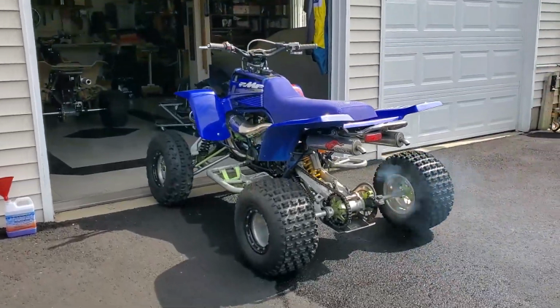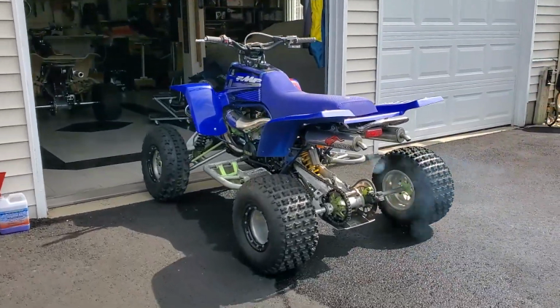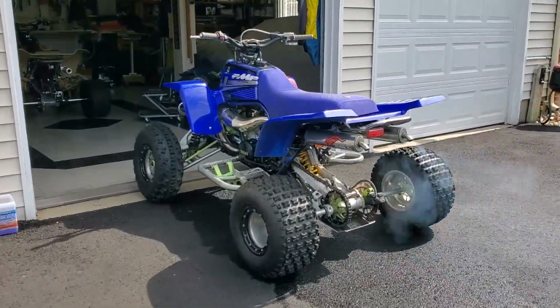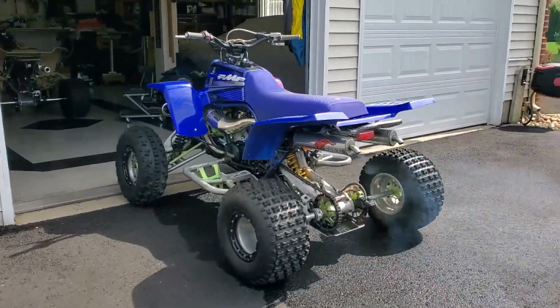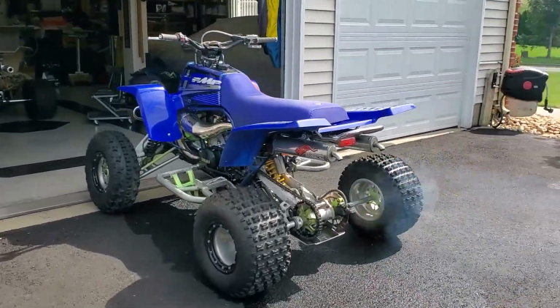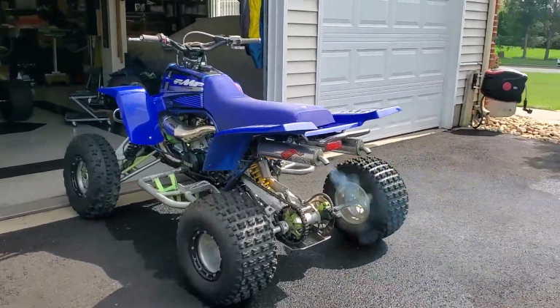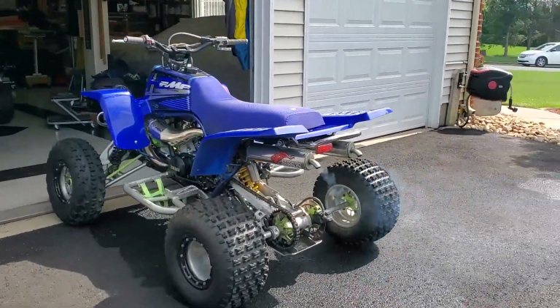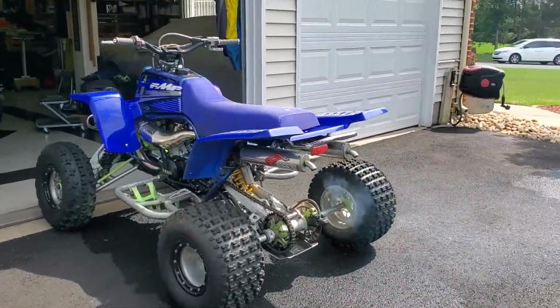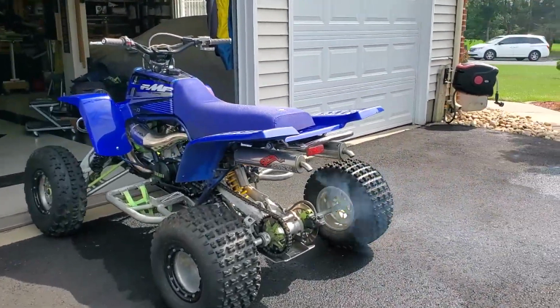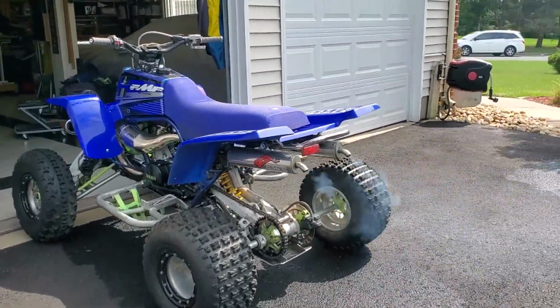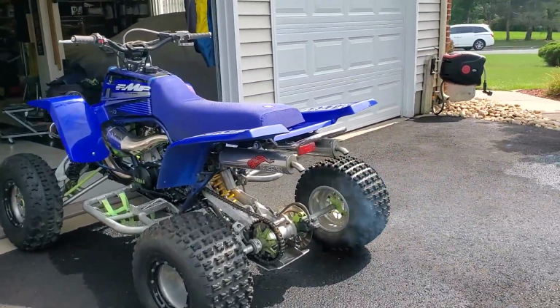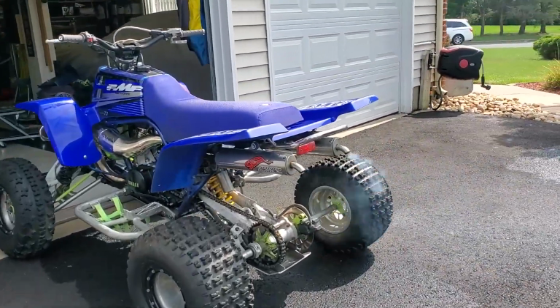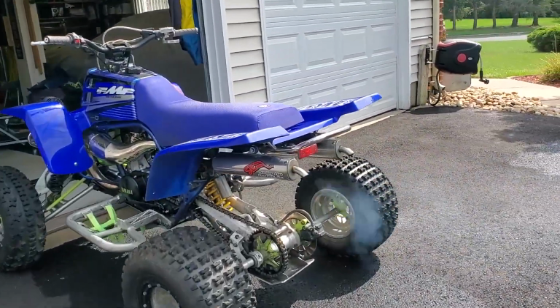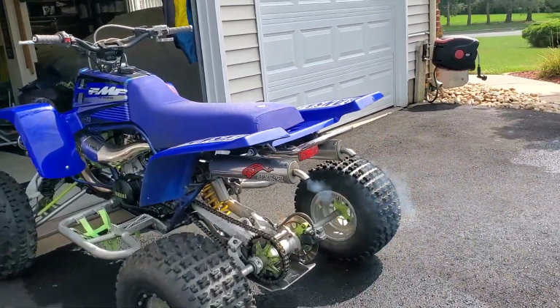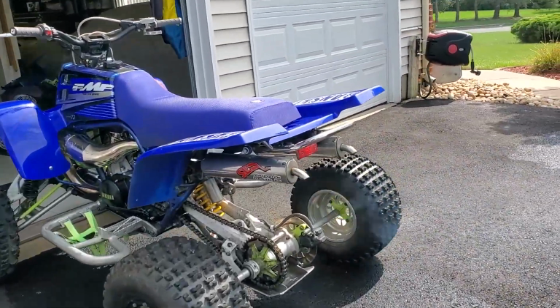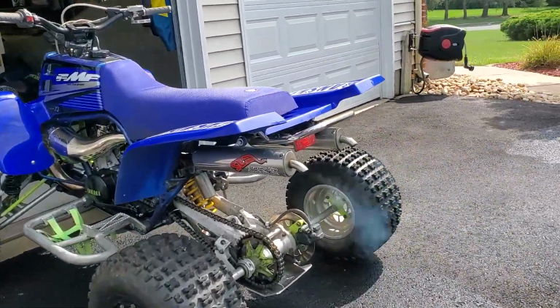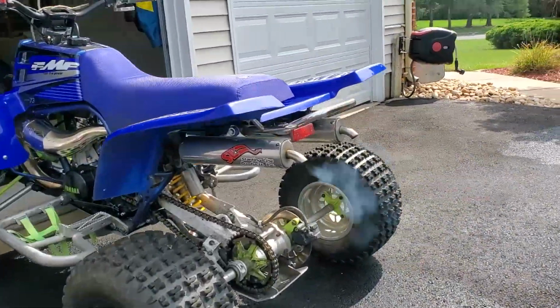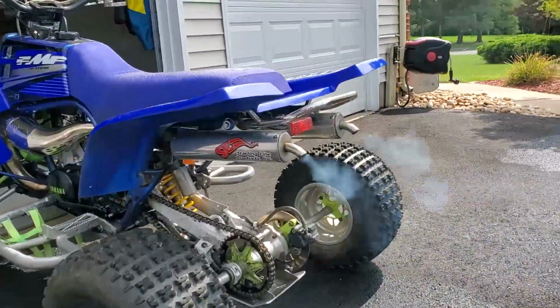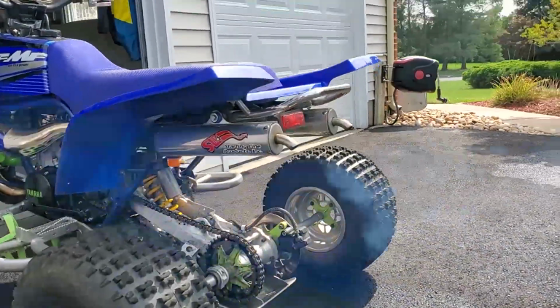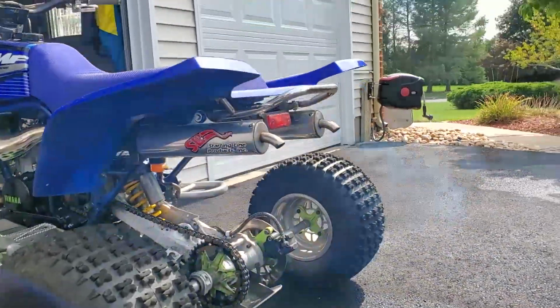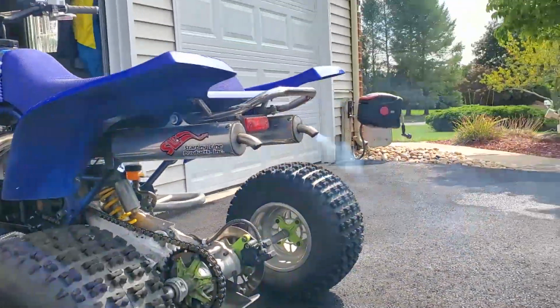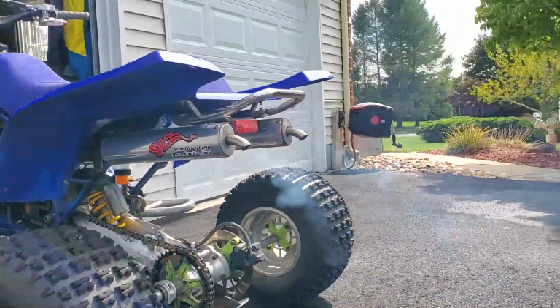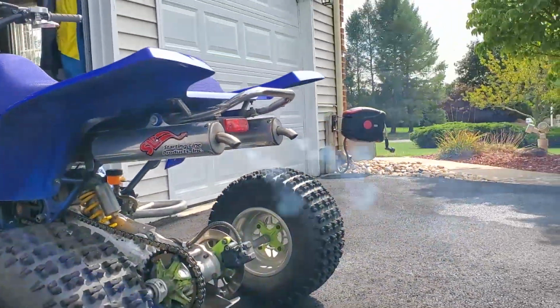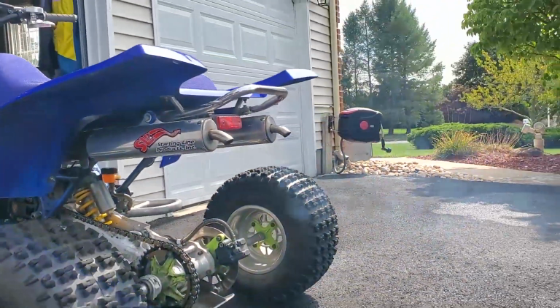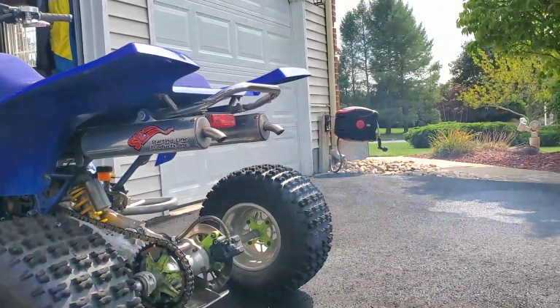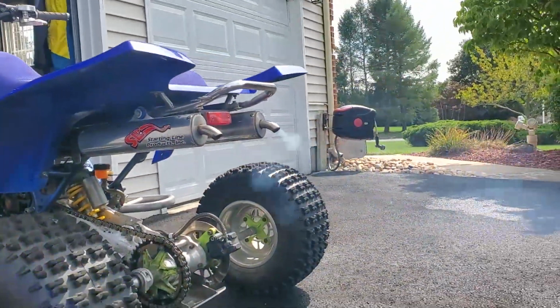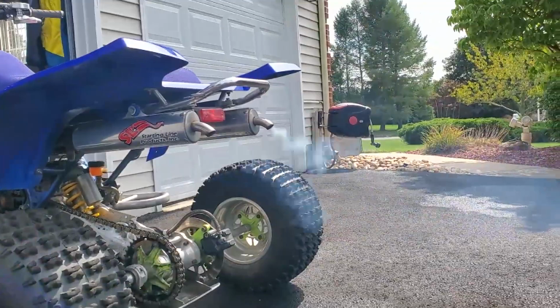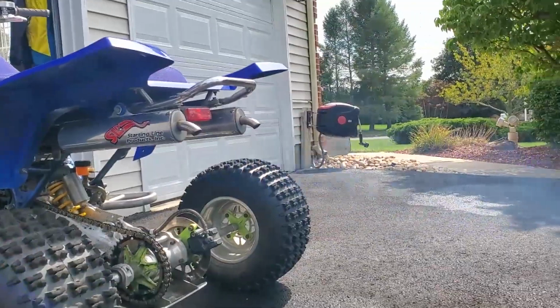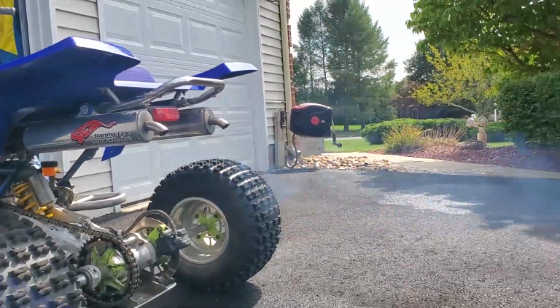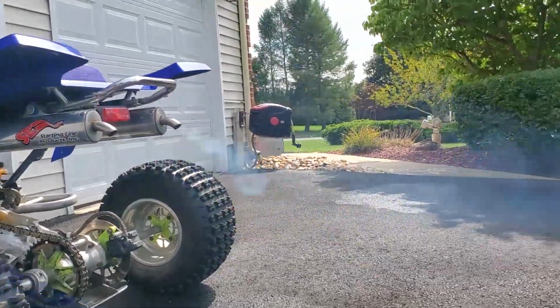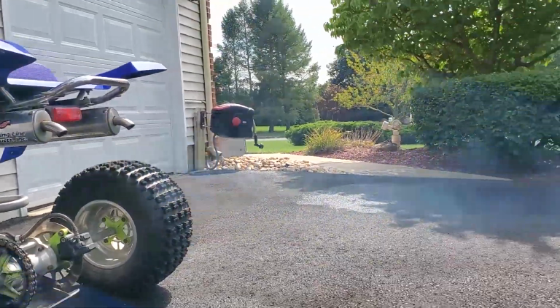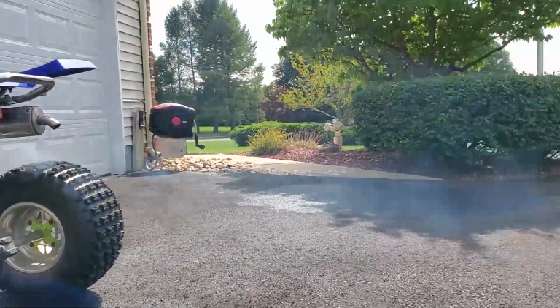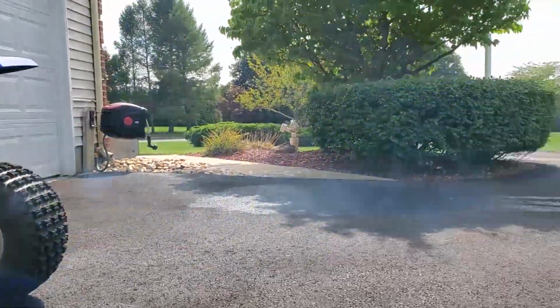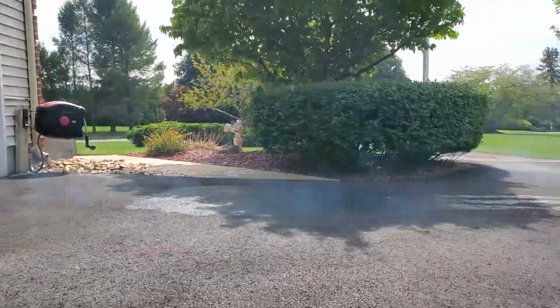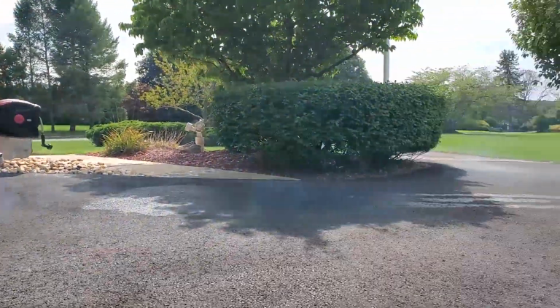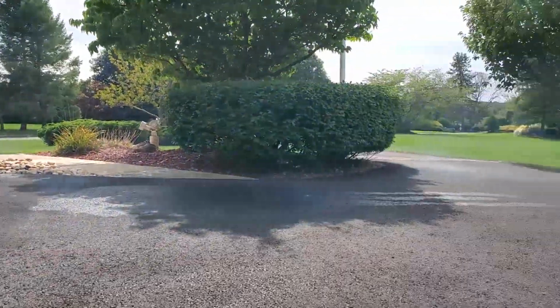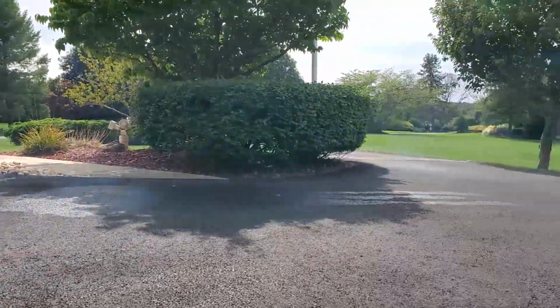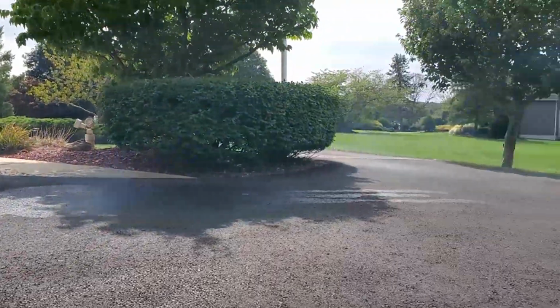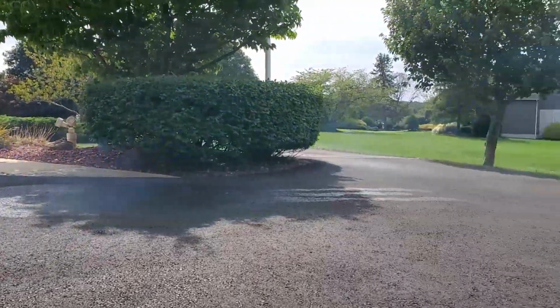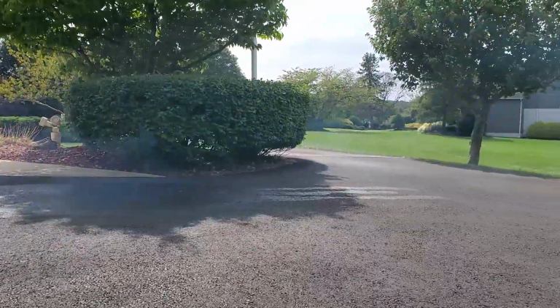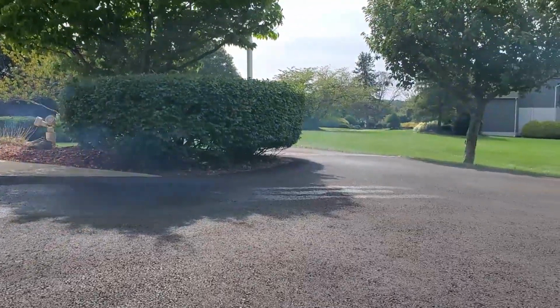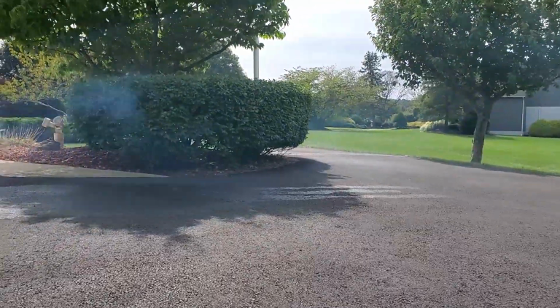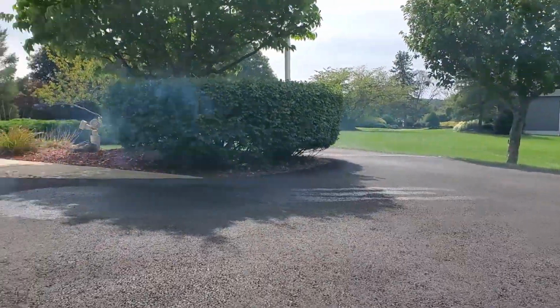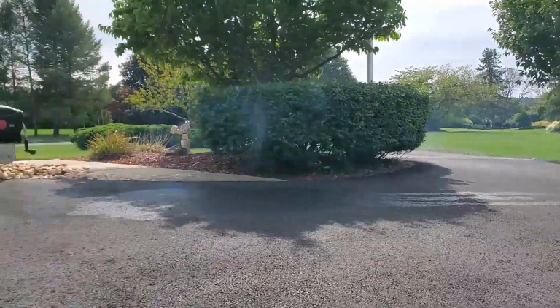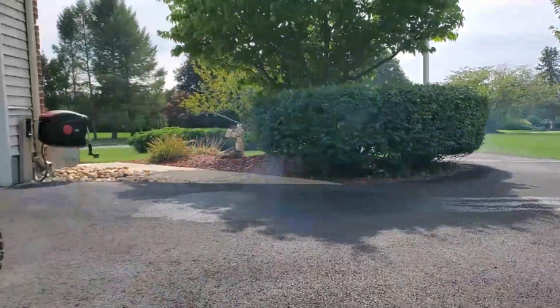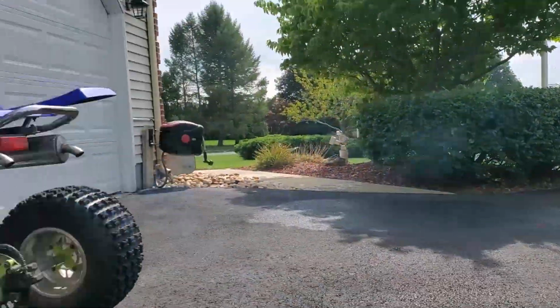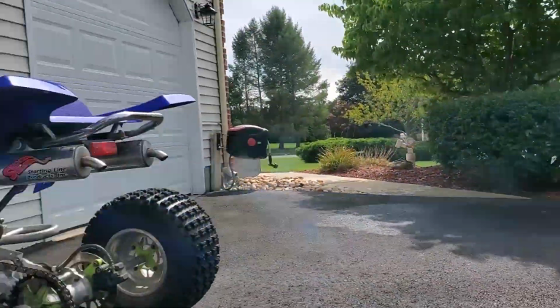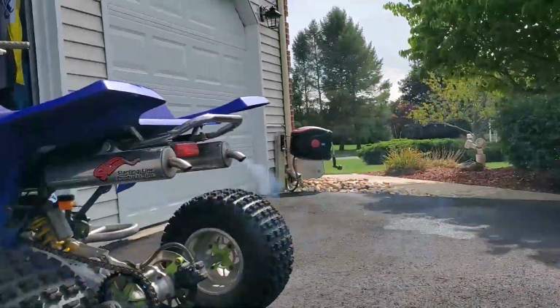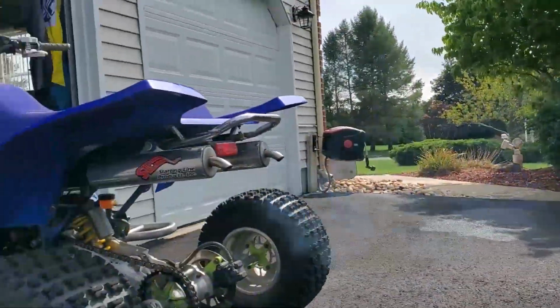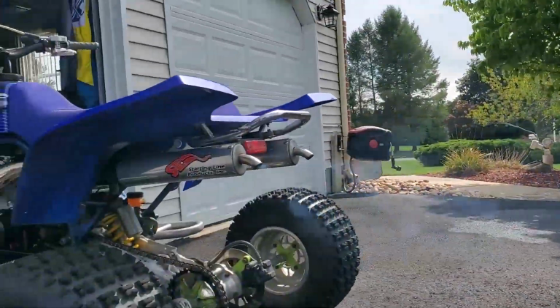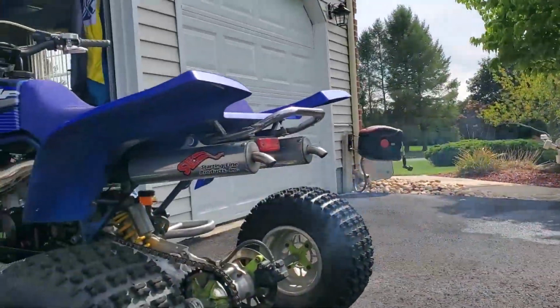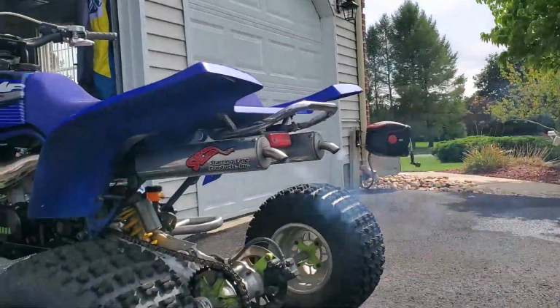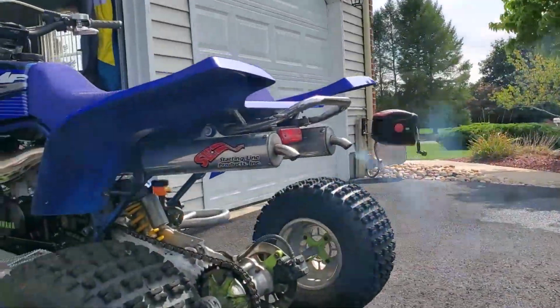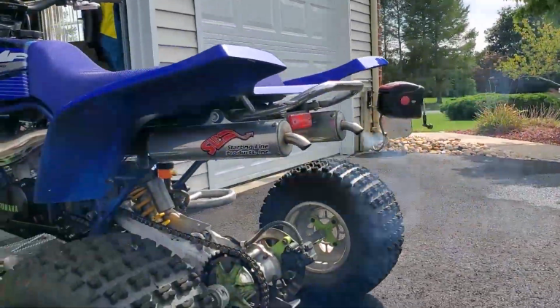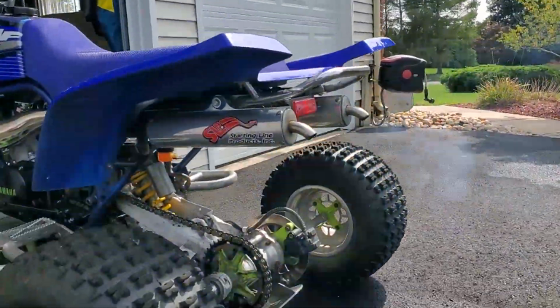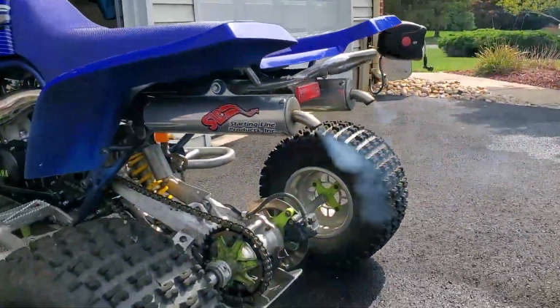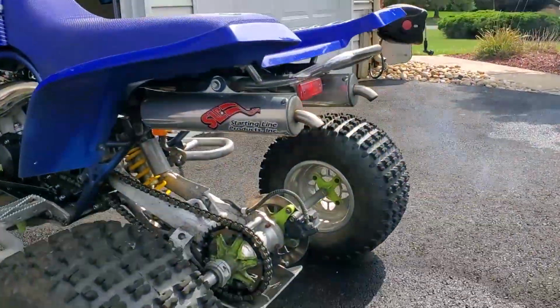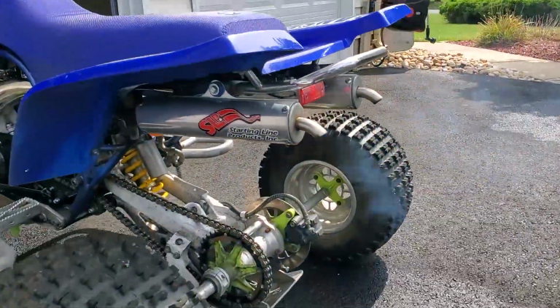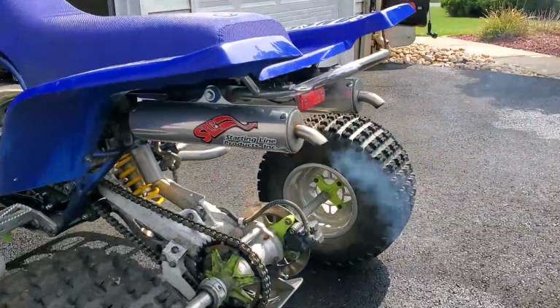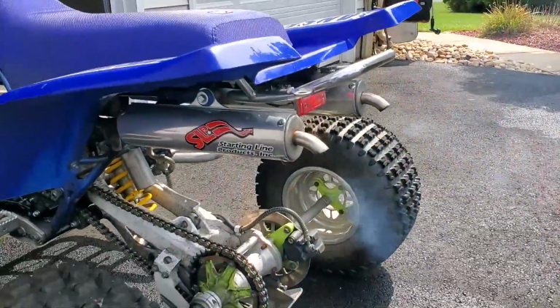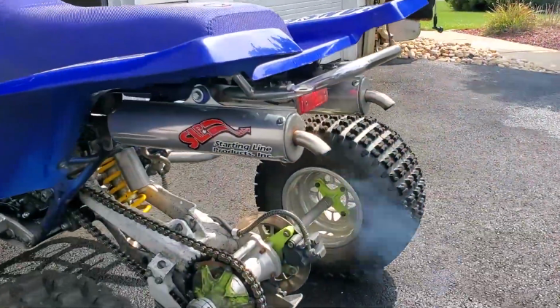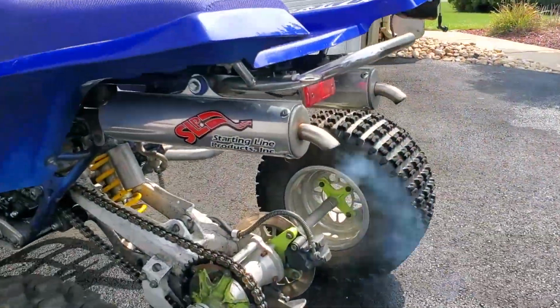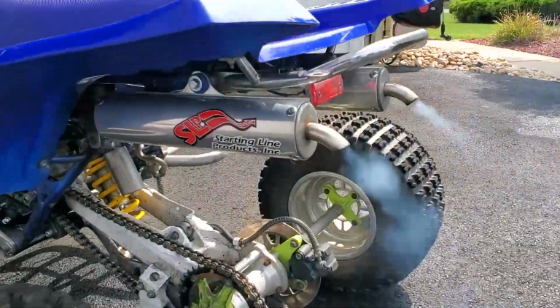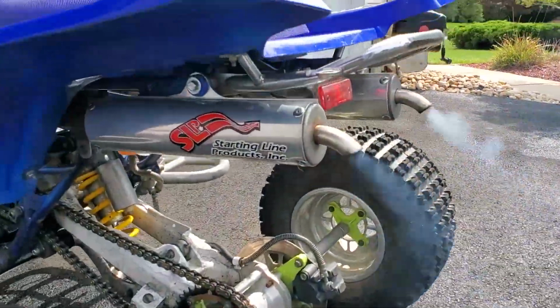Oh, she's smoky — I've got a real rich mixture in here. Good old reliable.